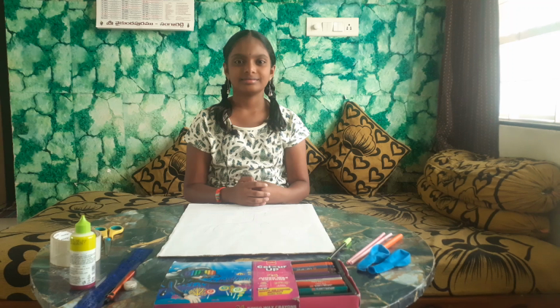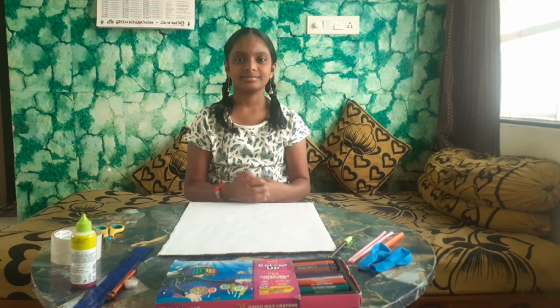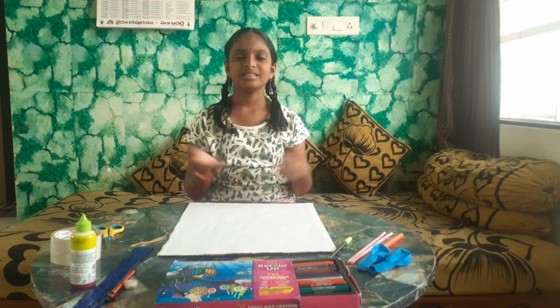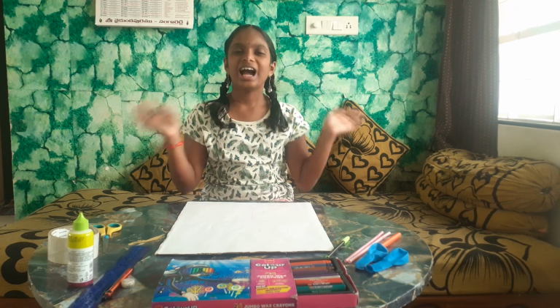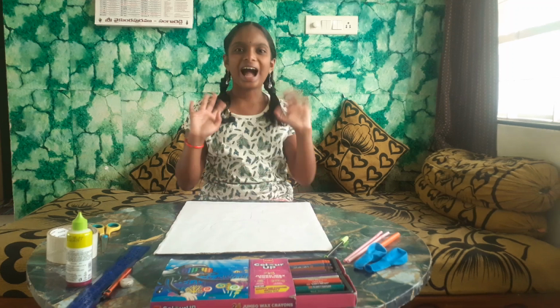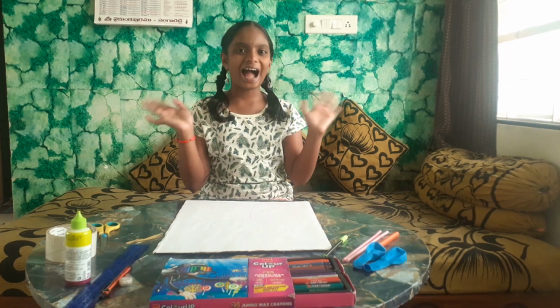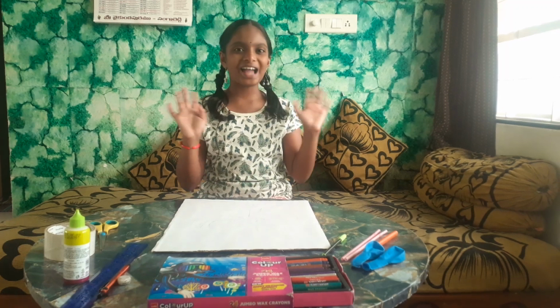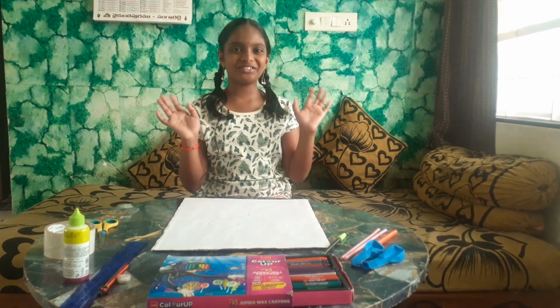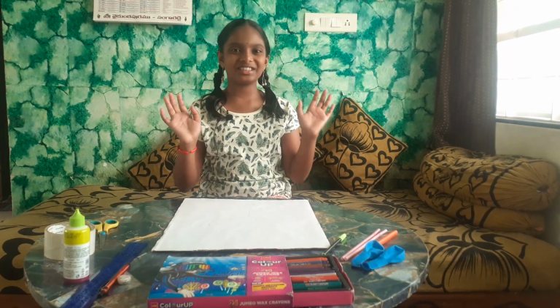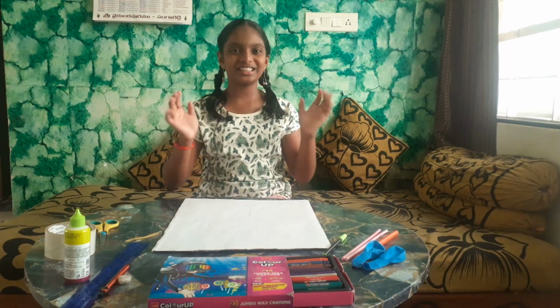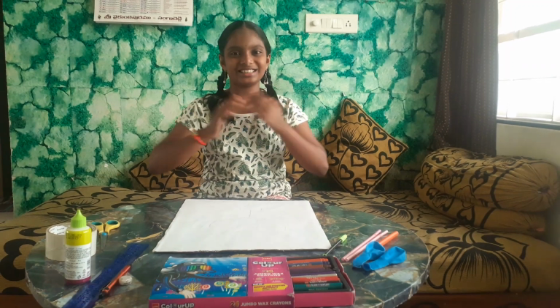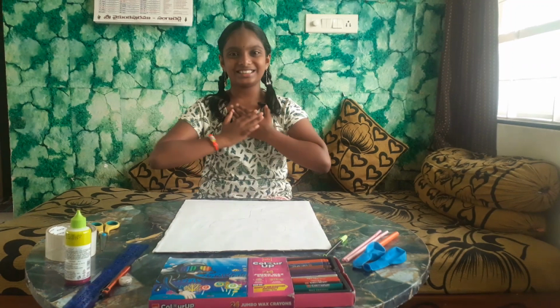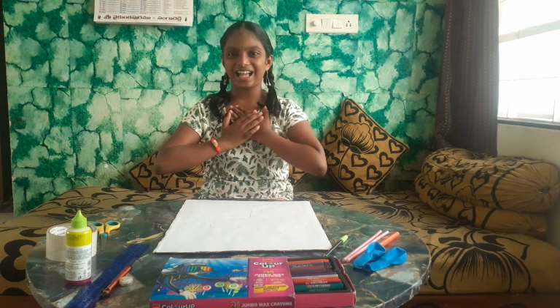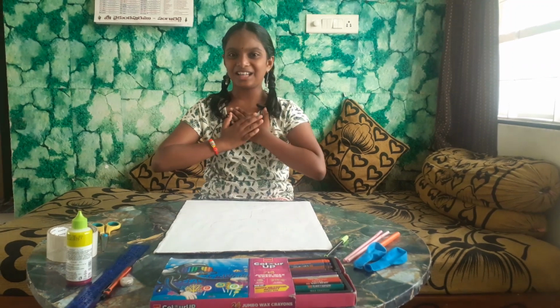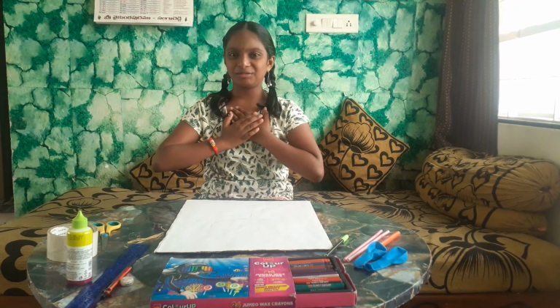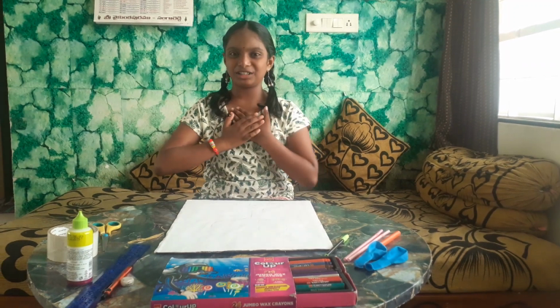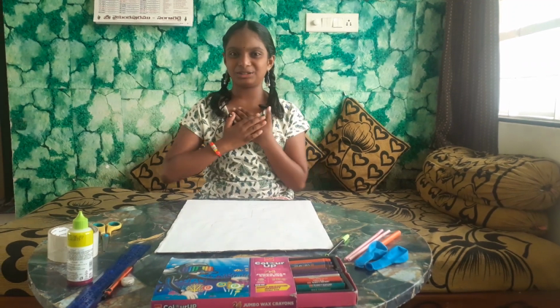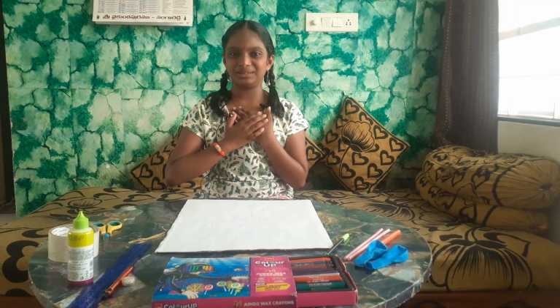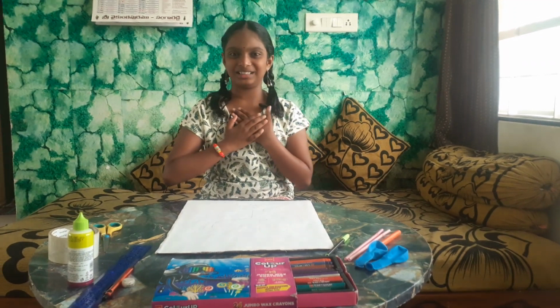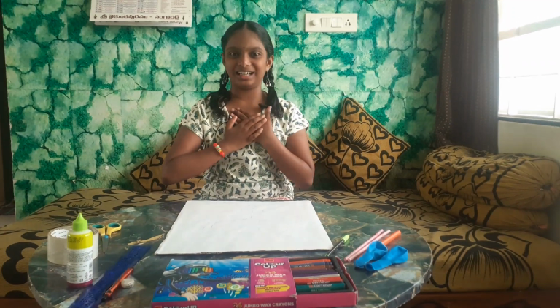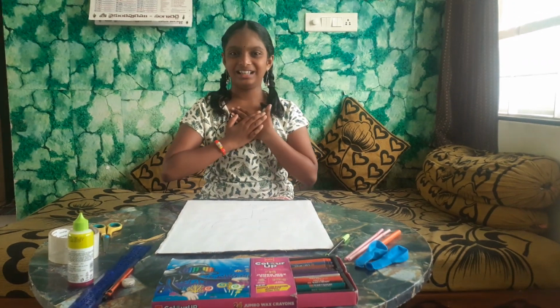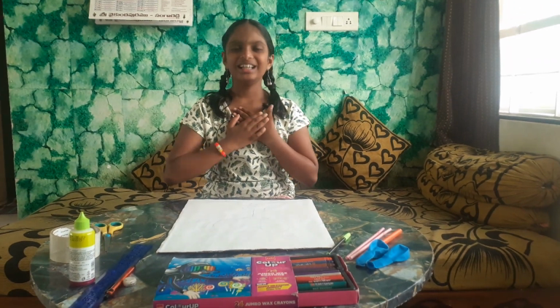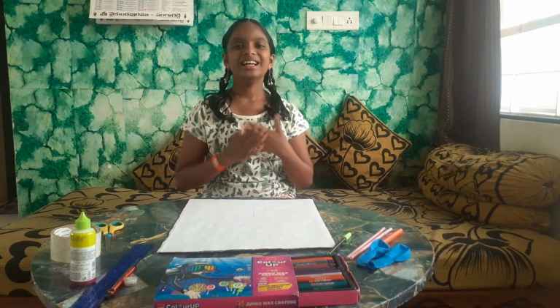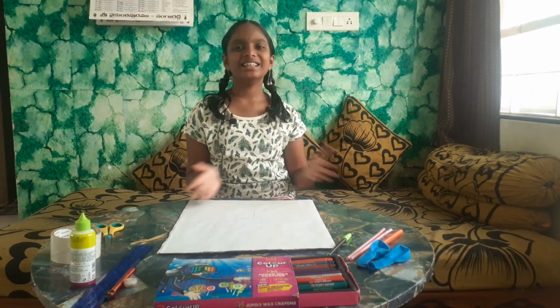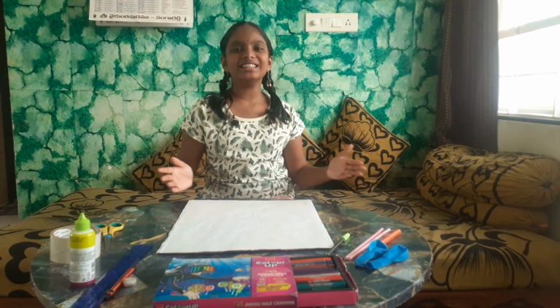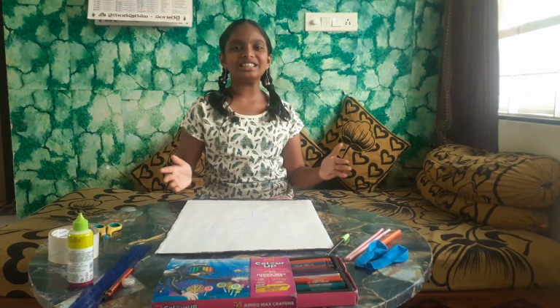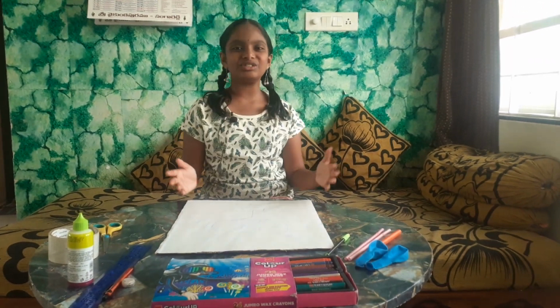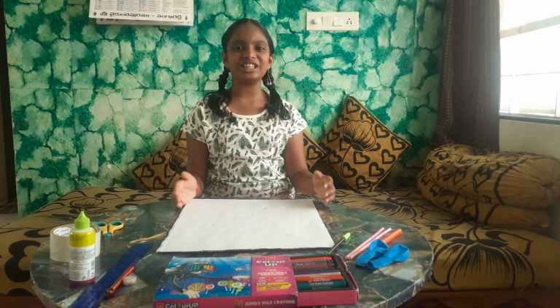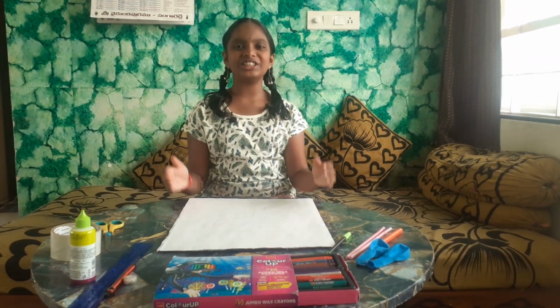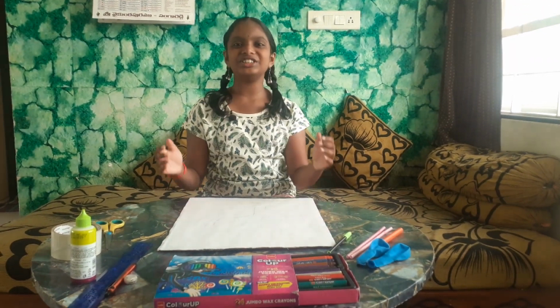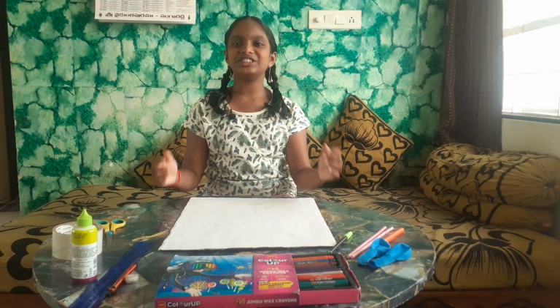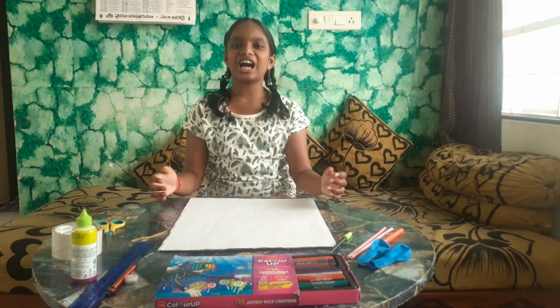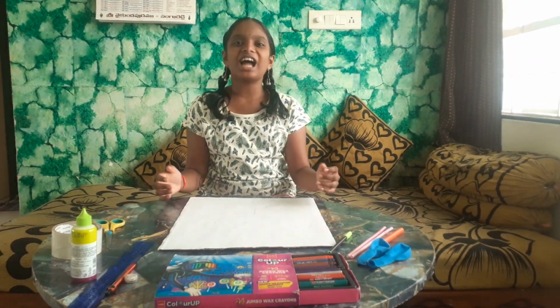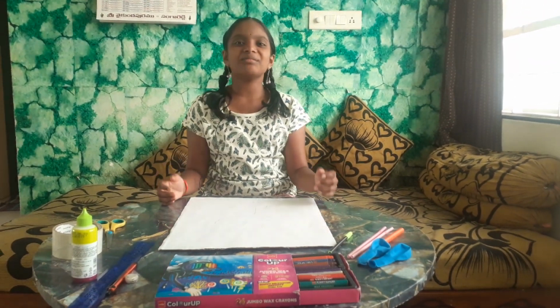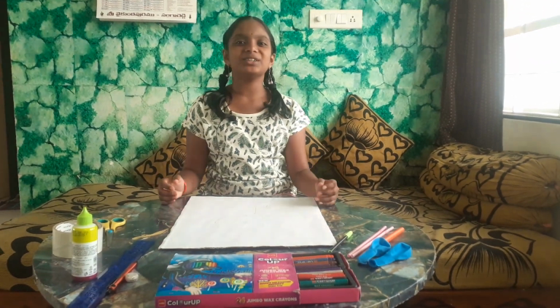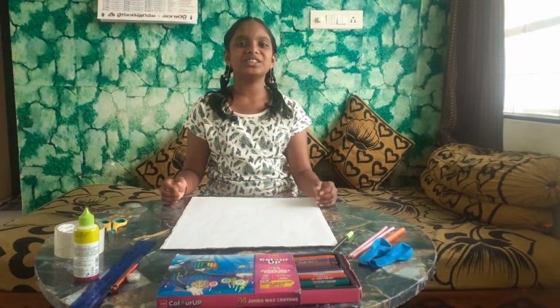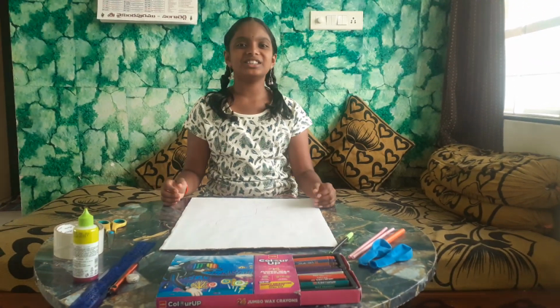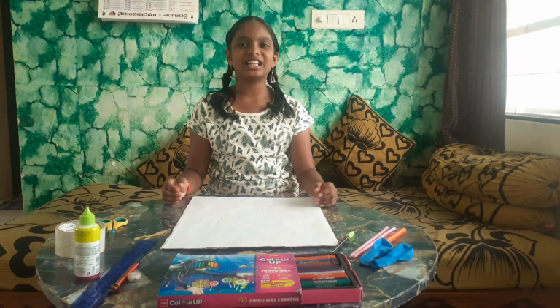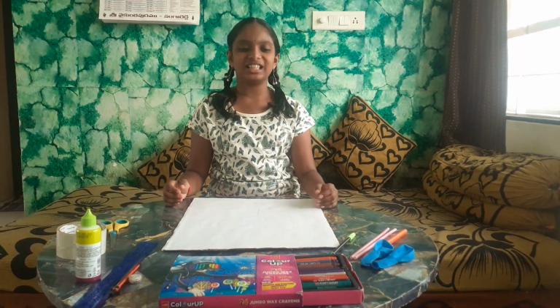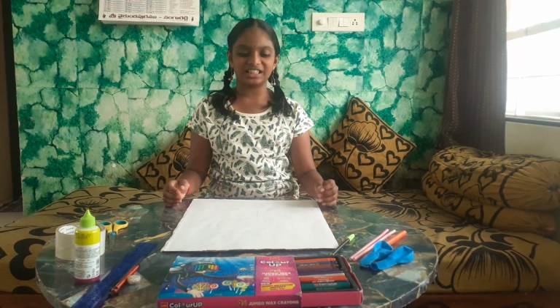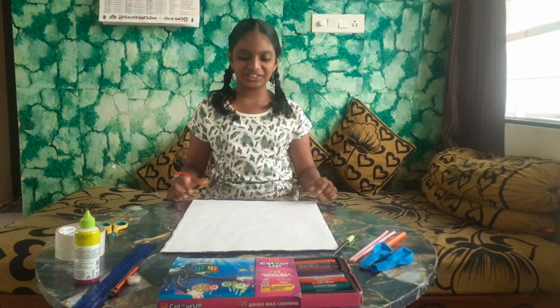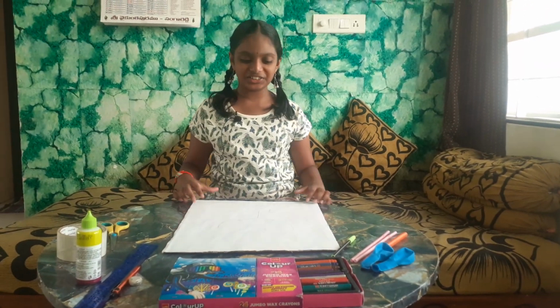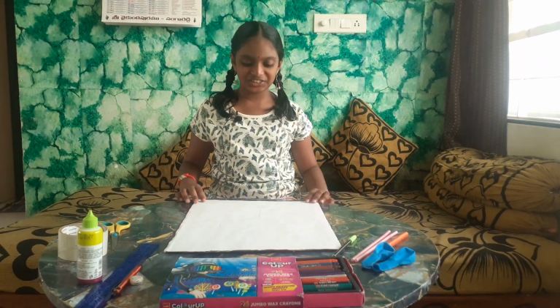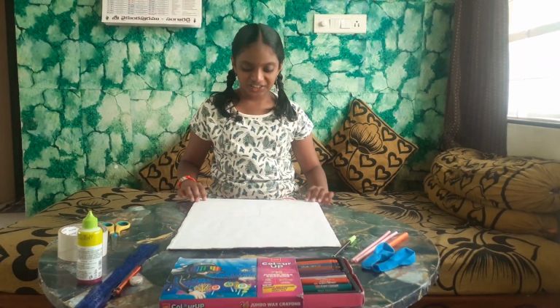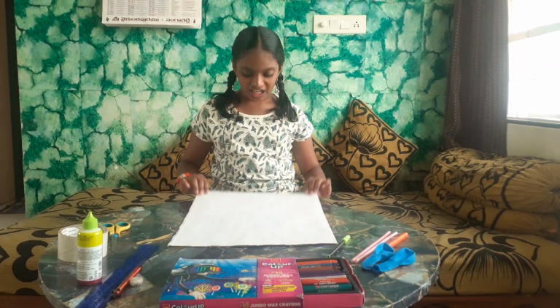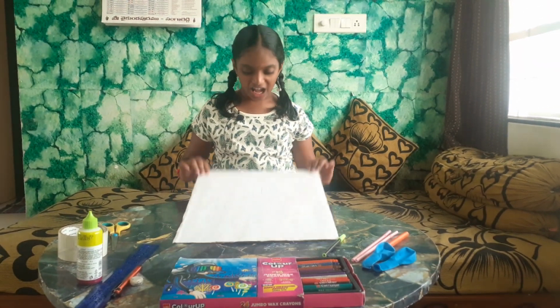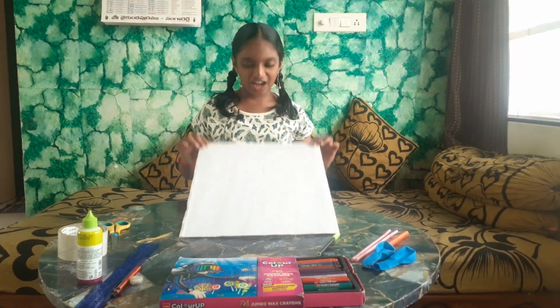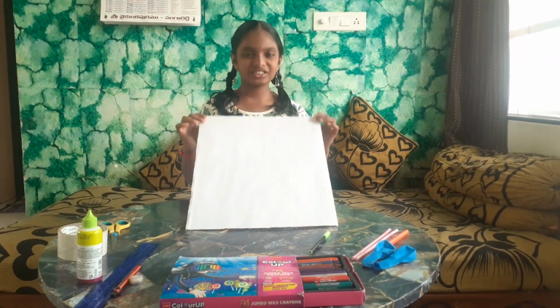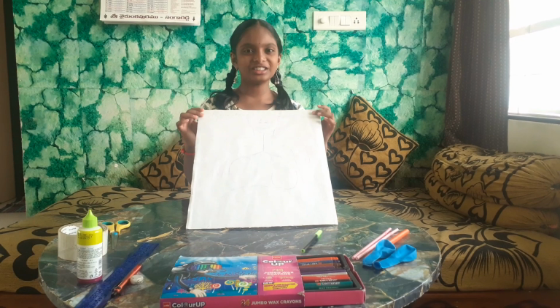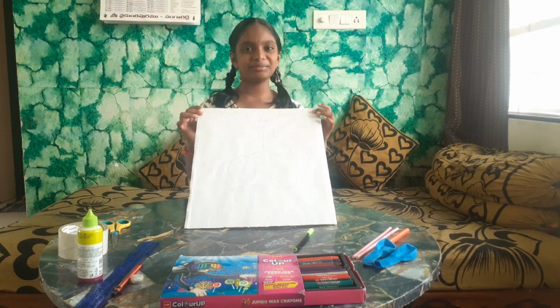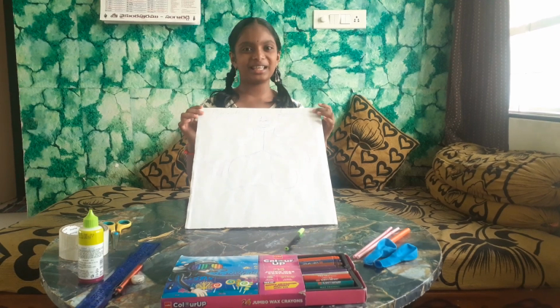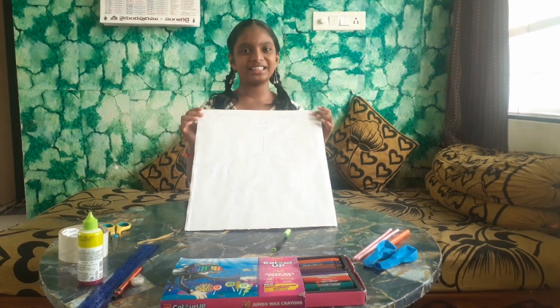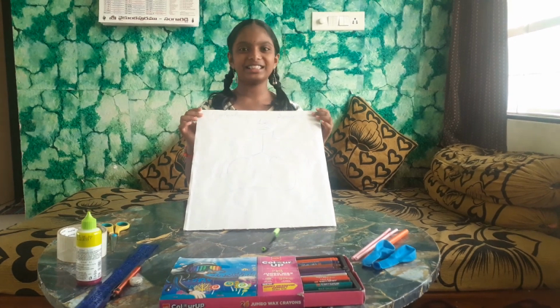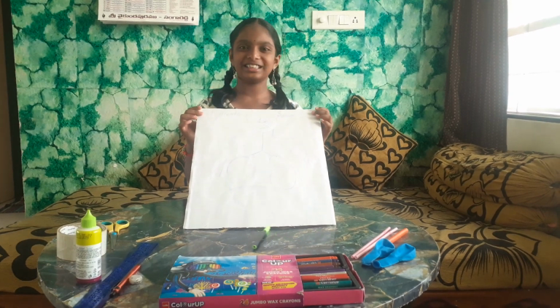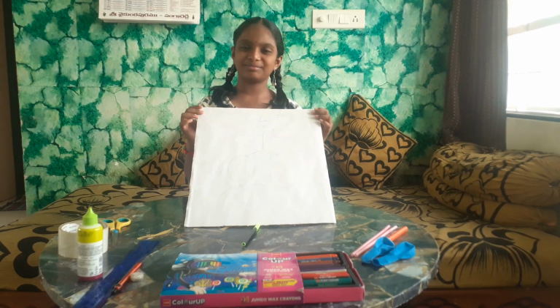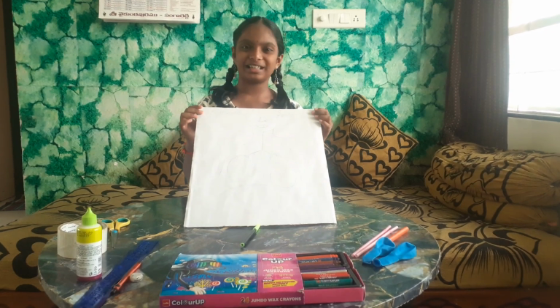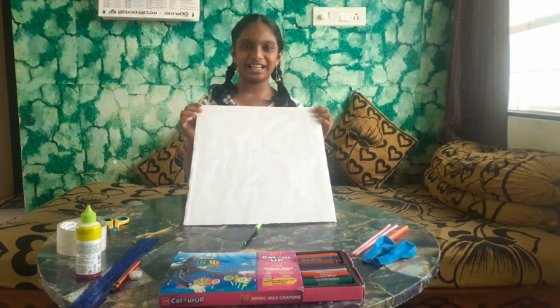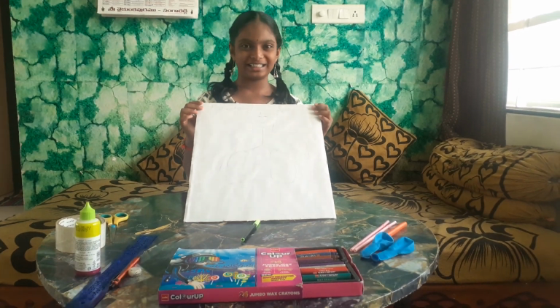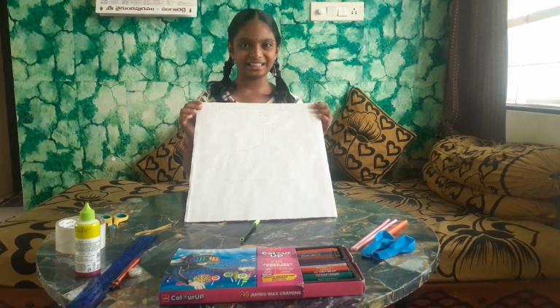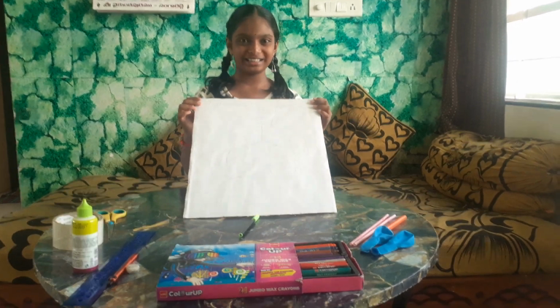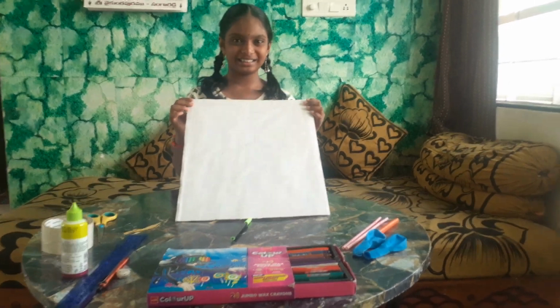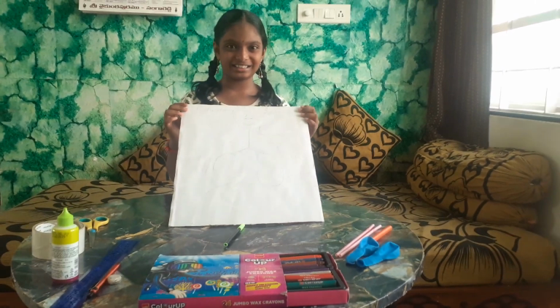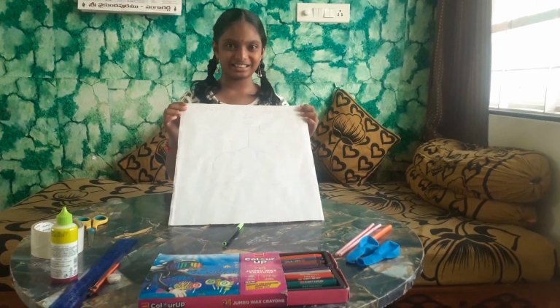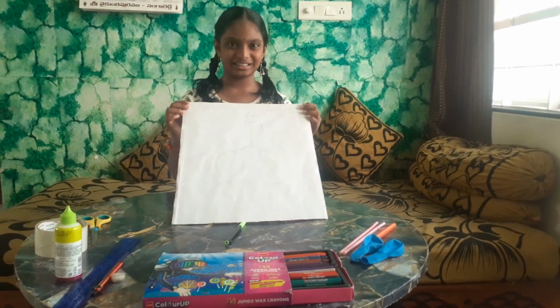Hi friends, I am Aishmita. In this video, I am going to tell you how to make a respiratory system.